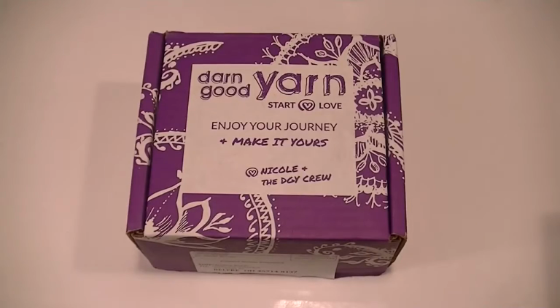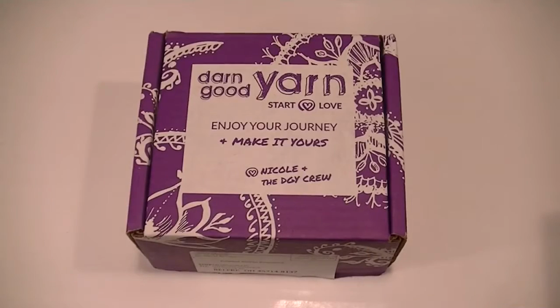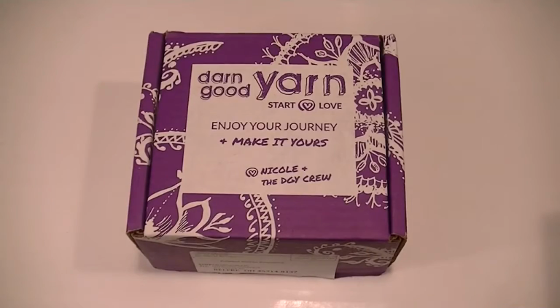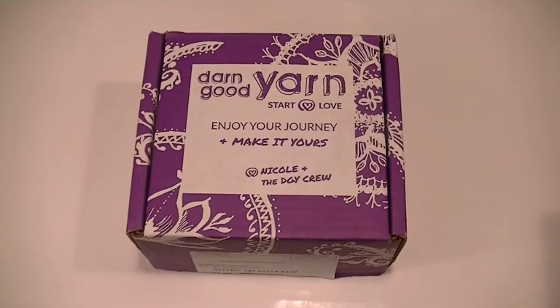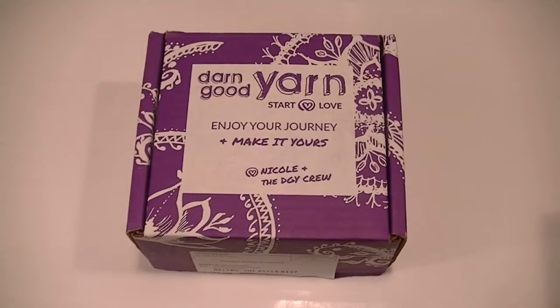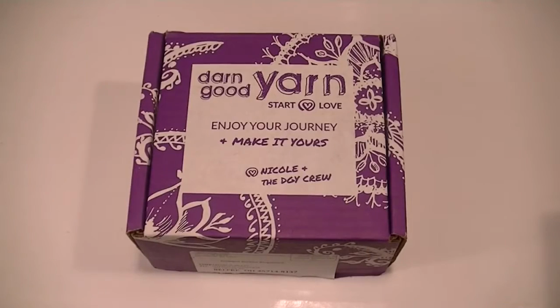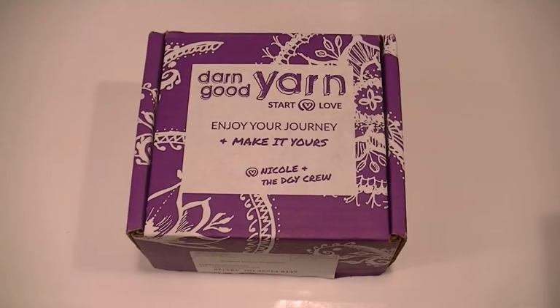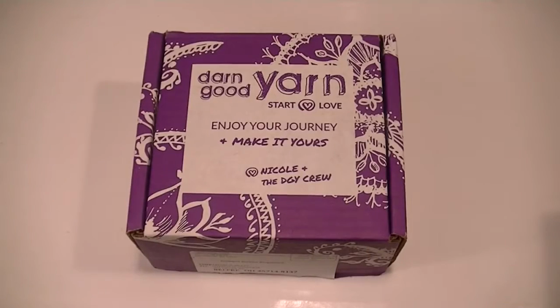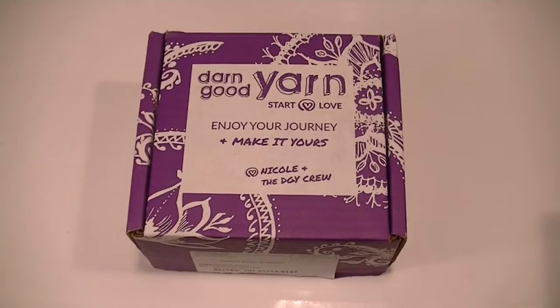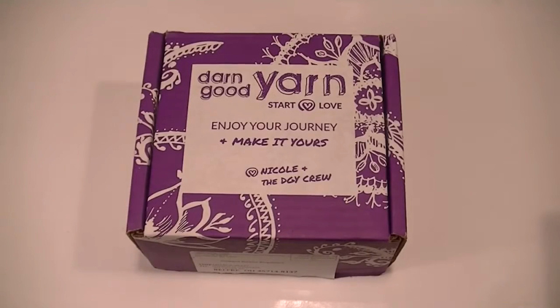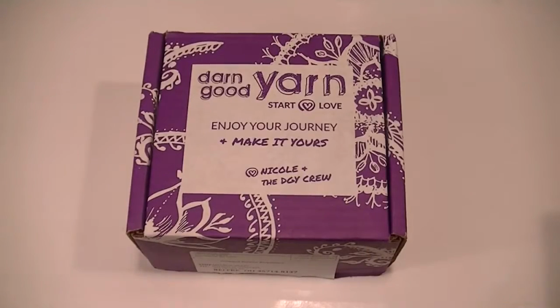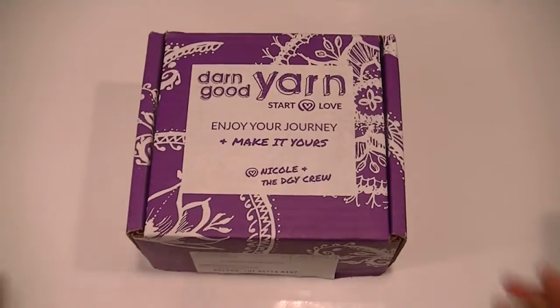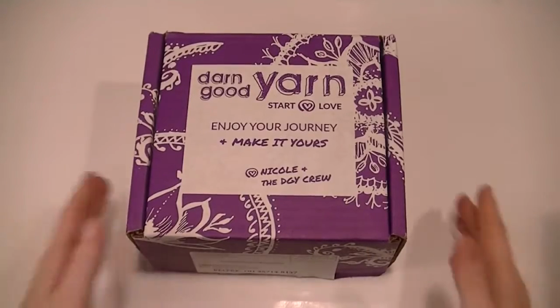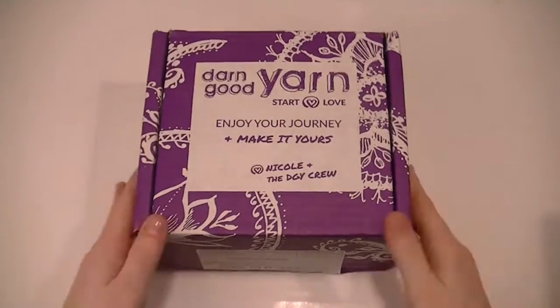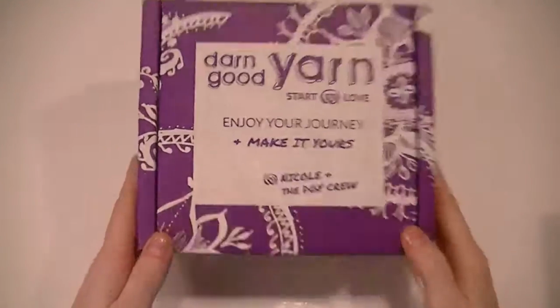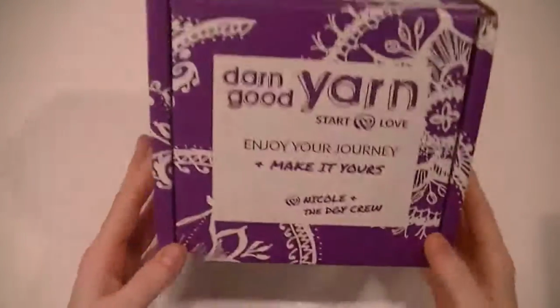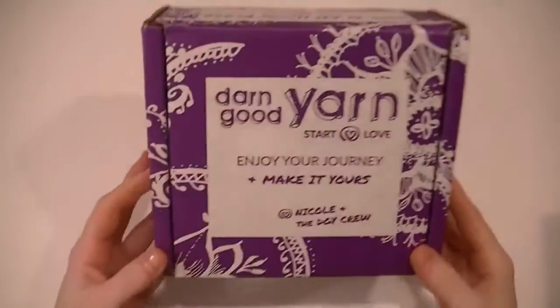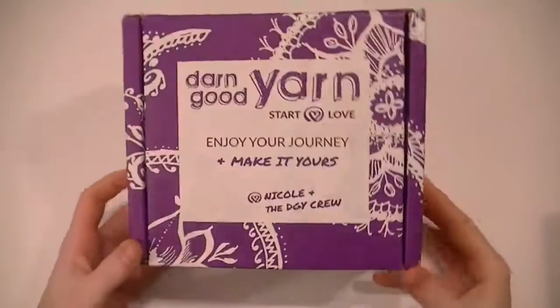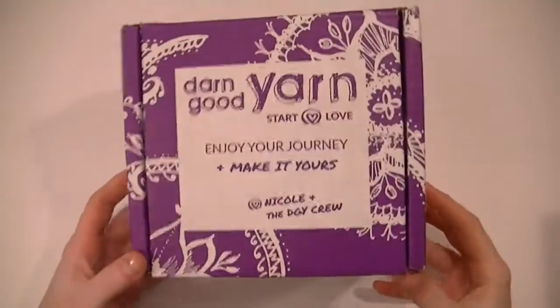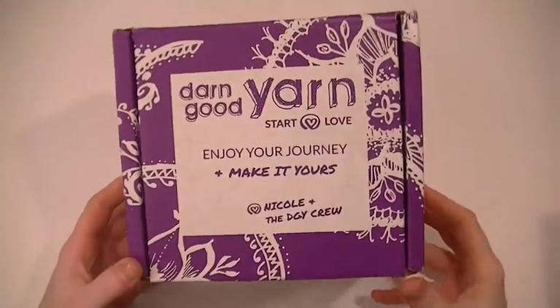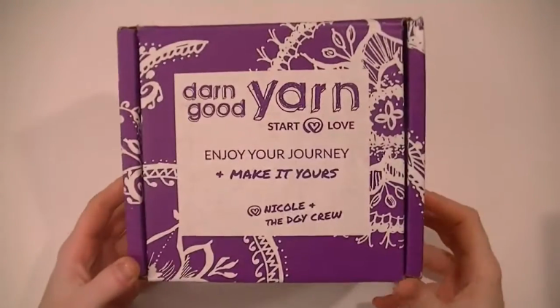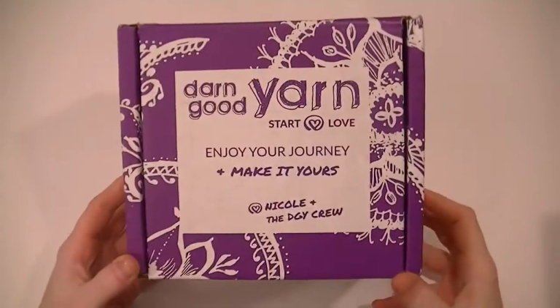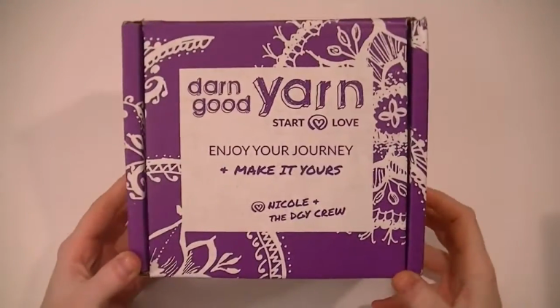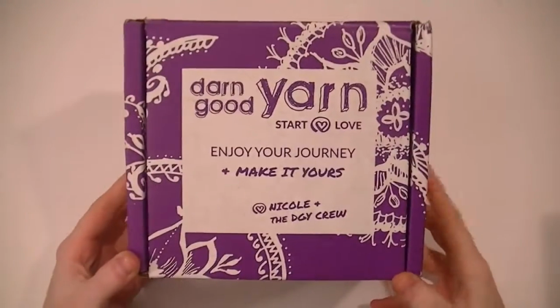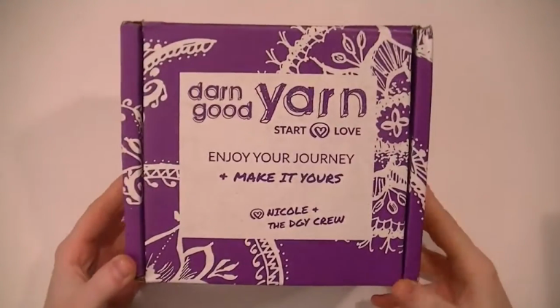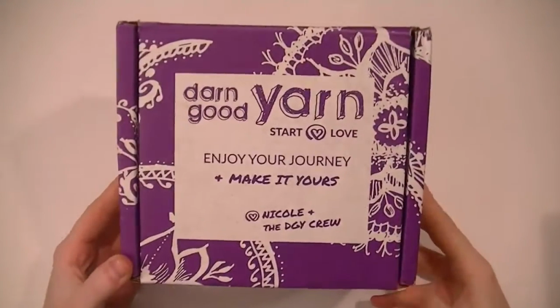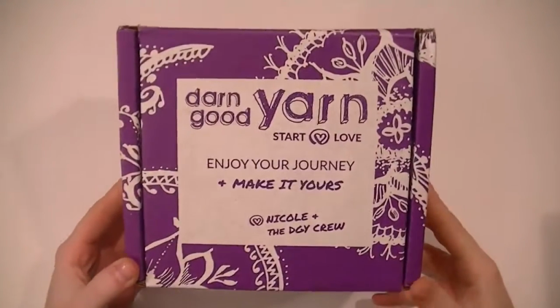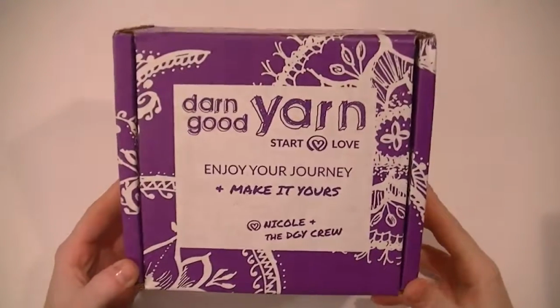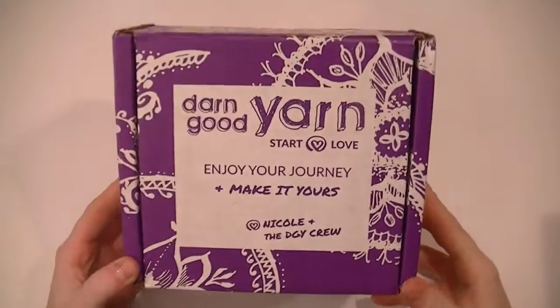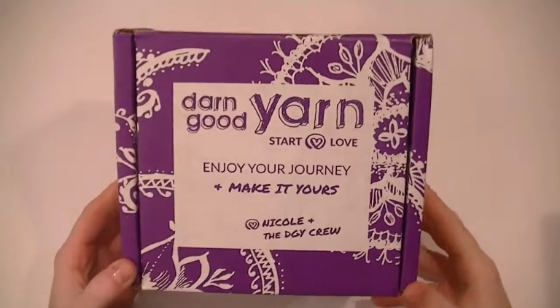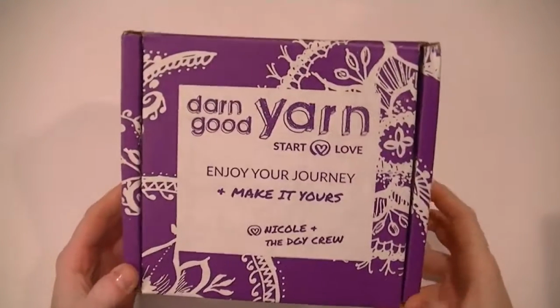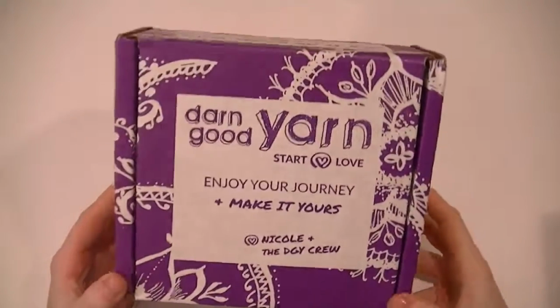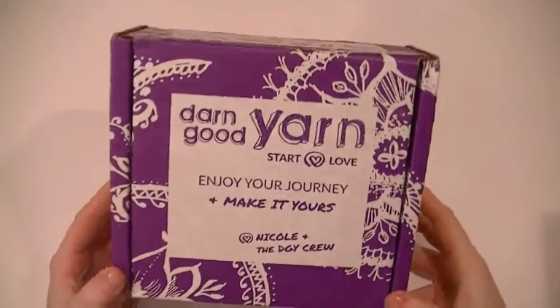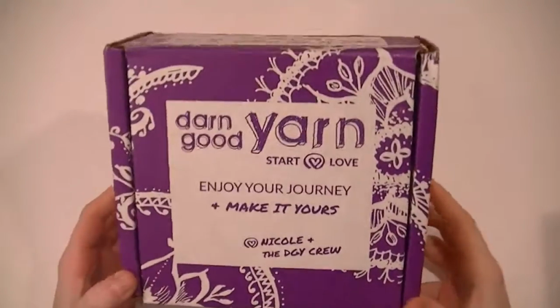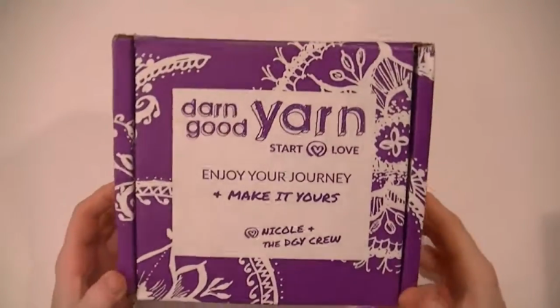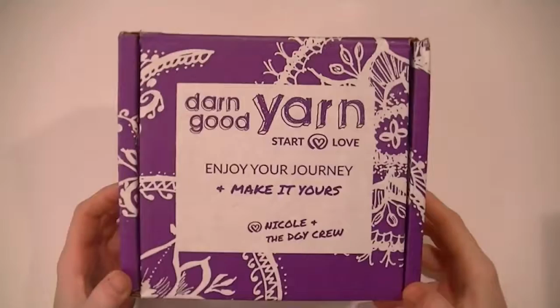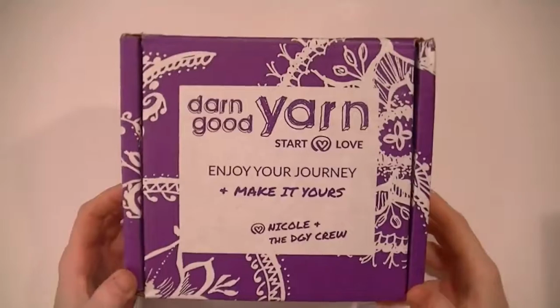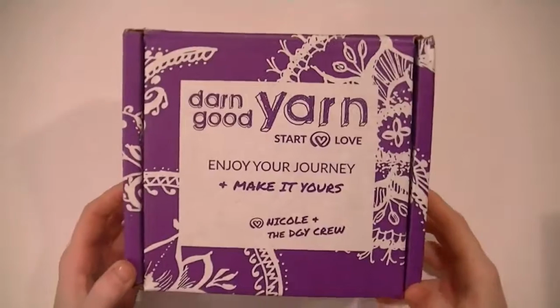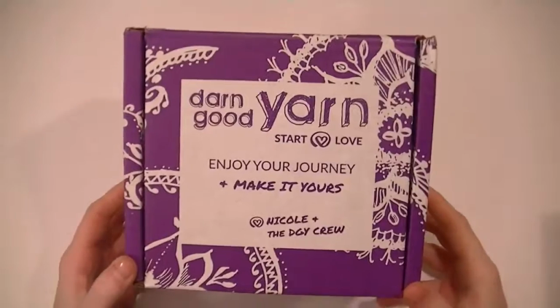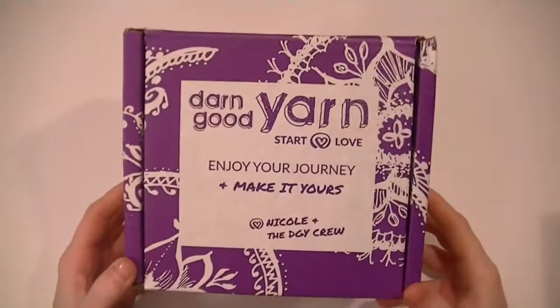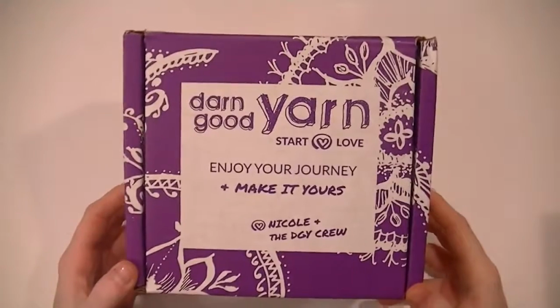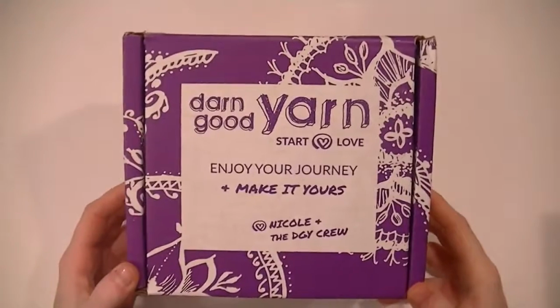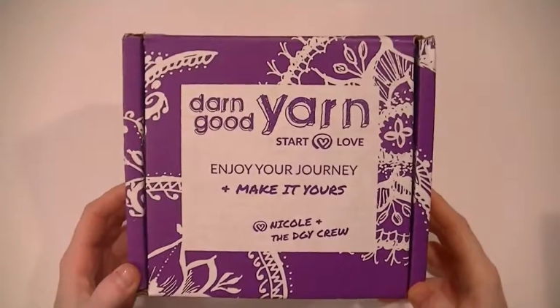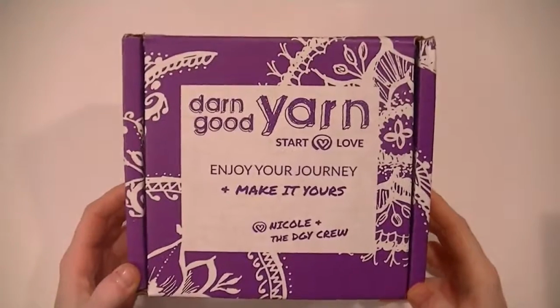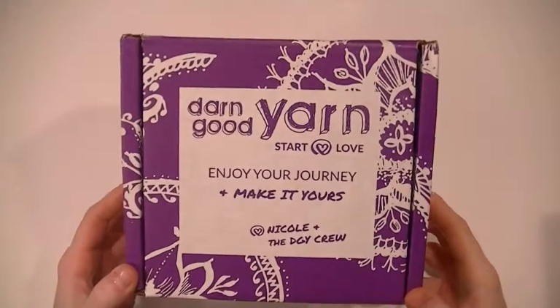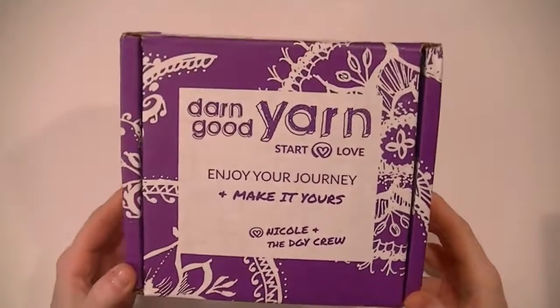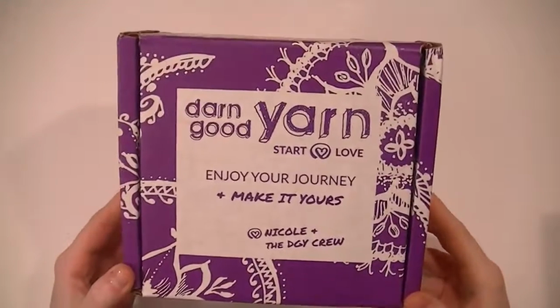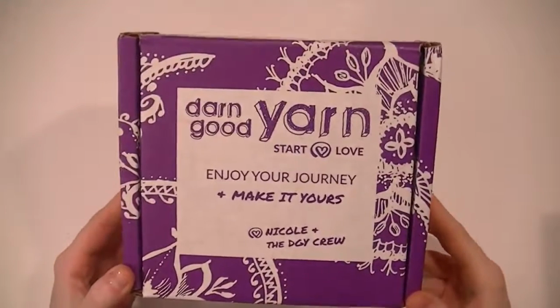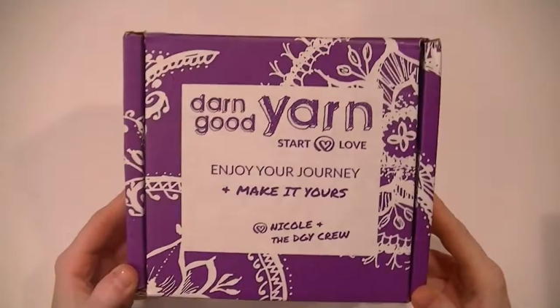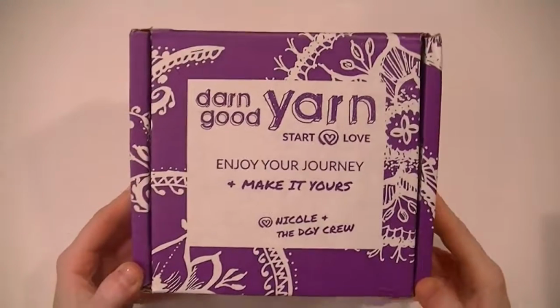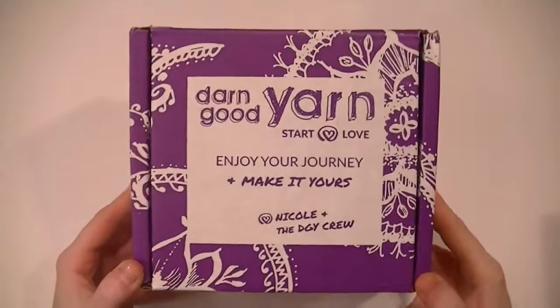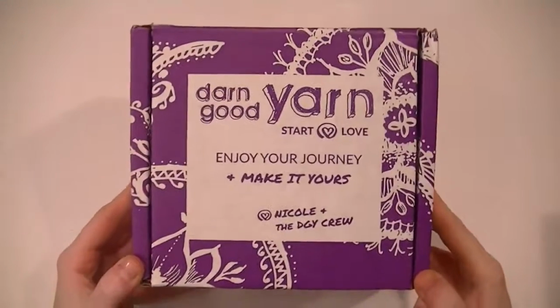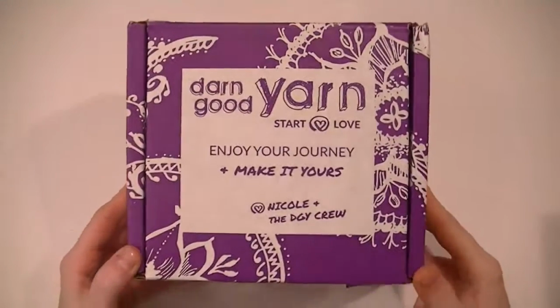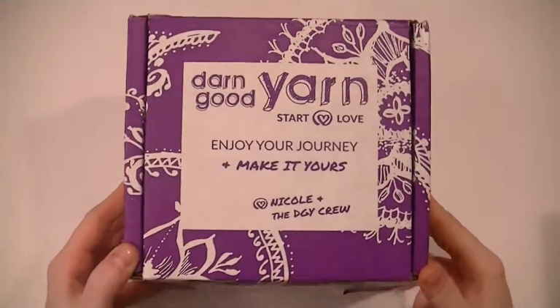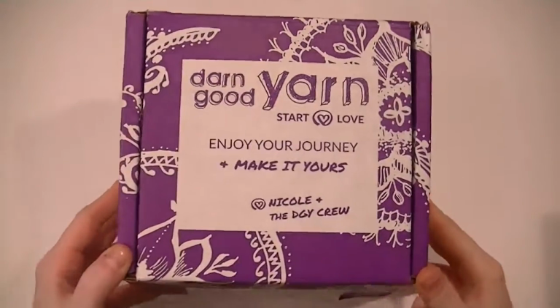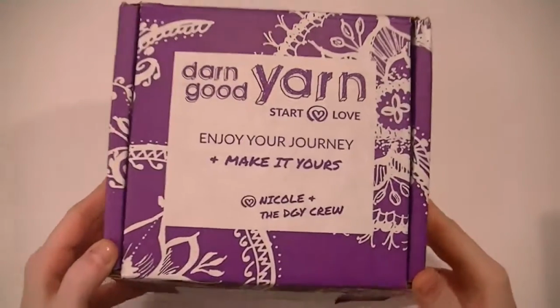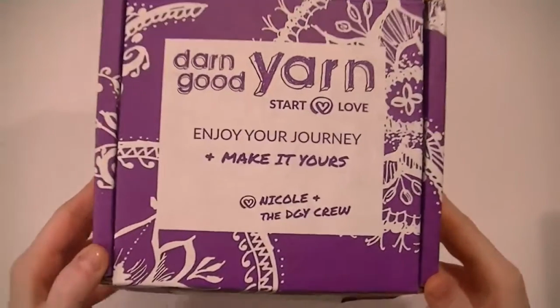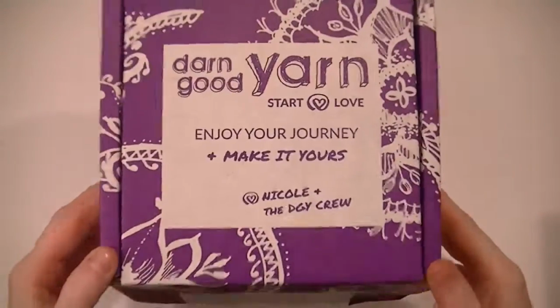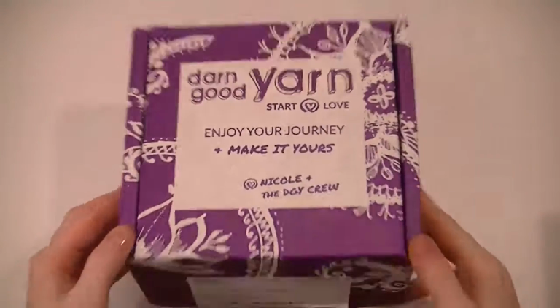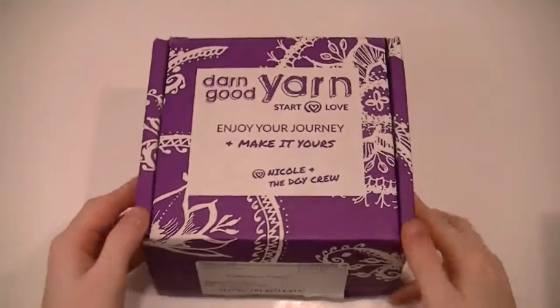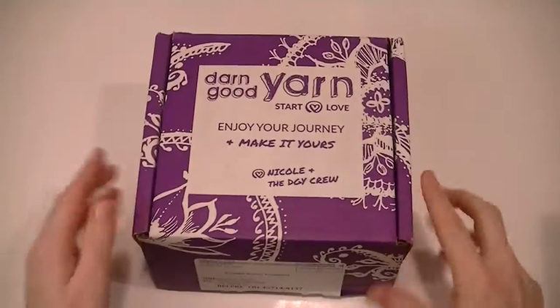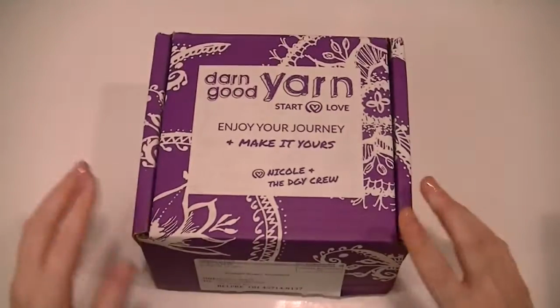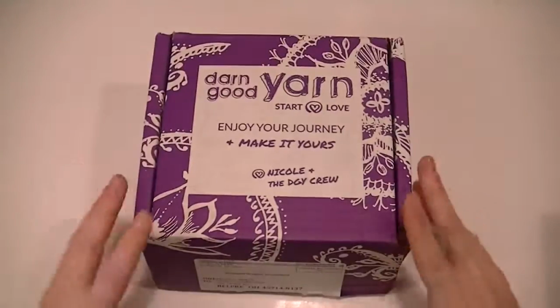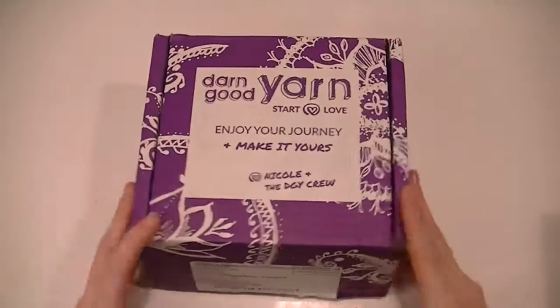Hey everyone! This is my yarn box subscription that I got for October 2018.